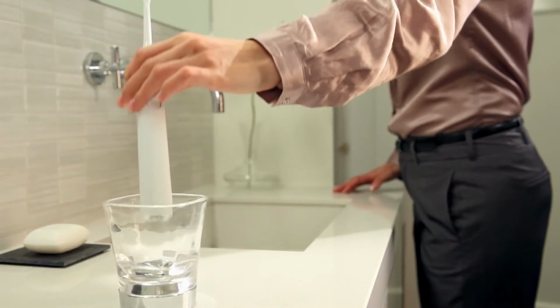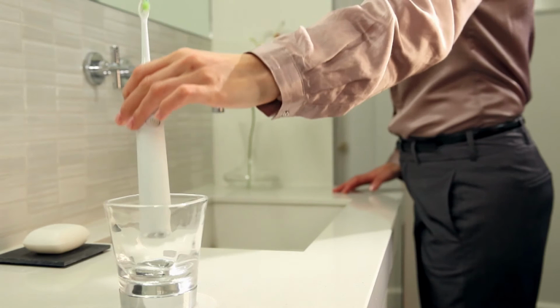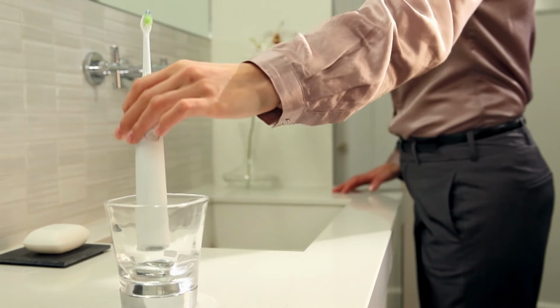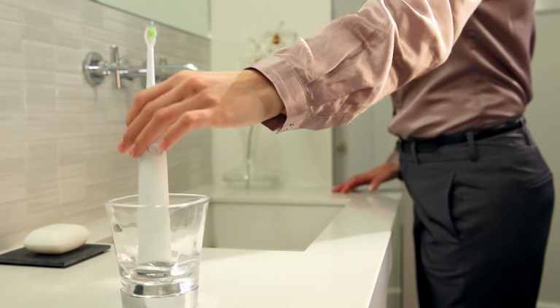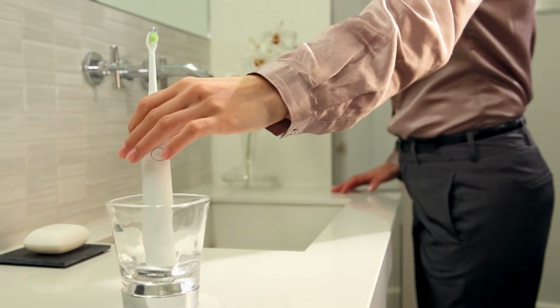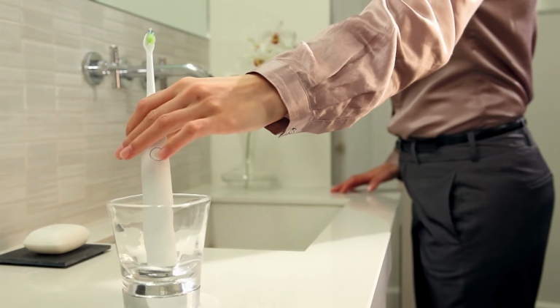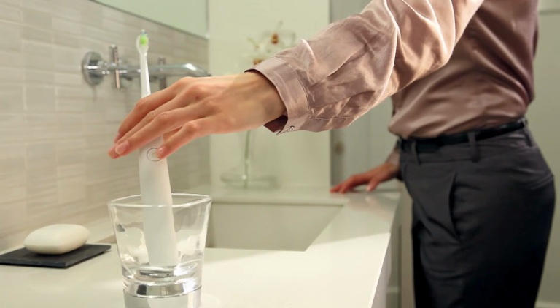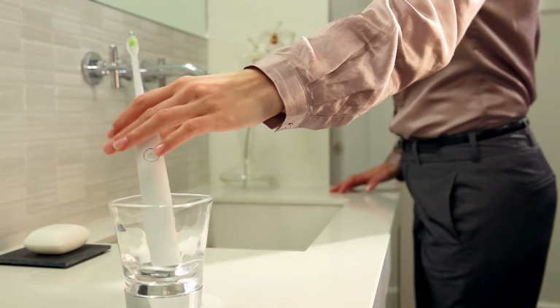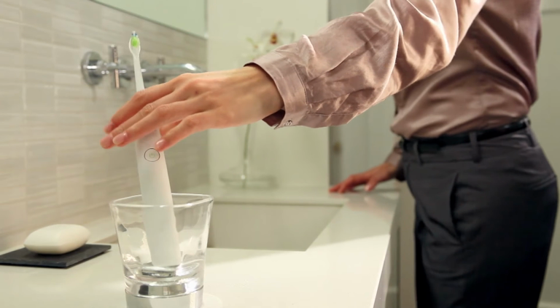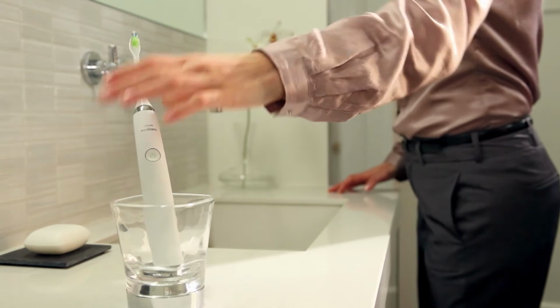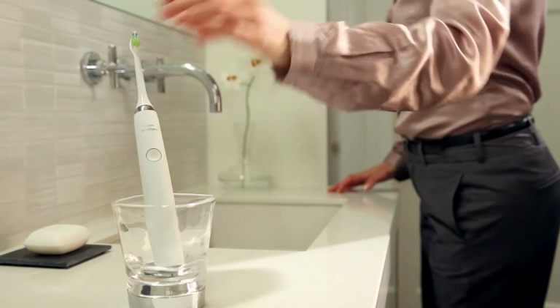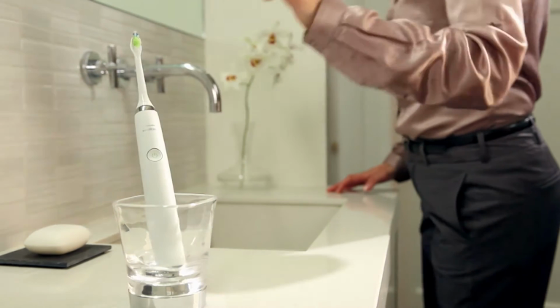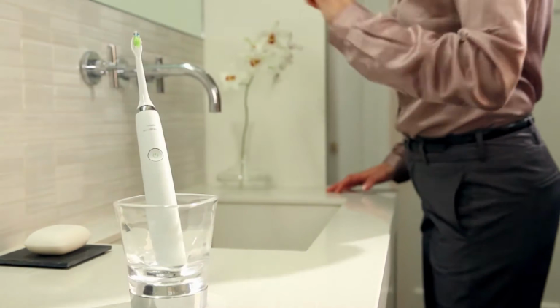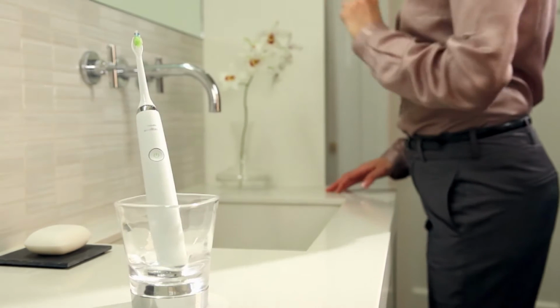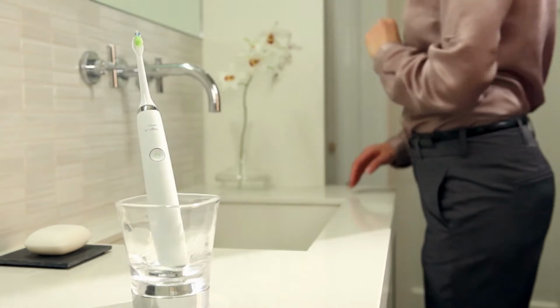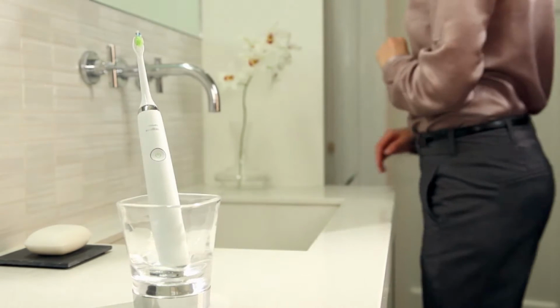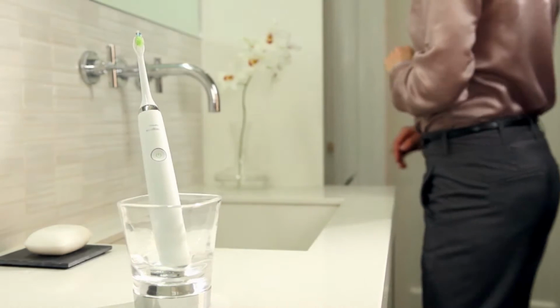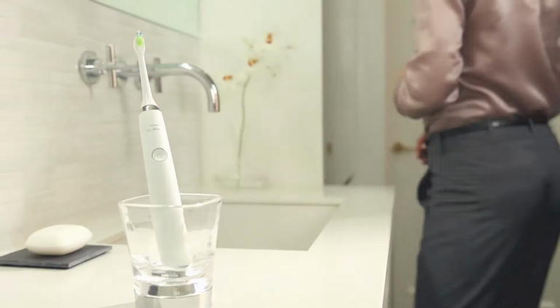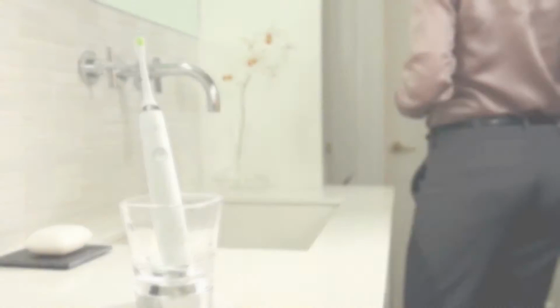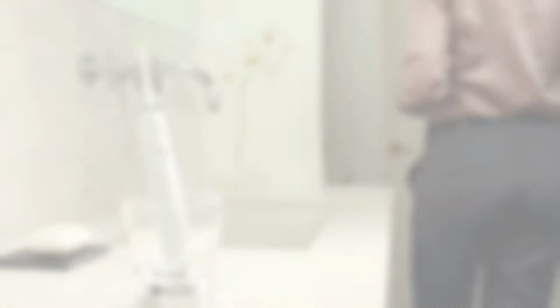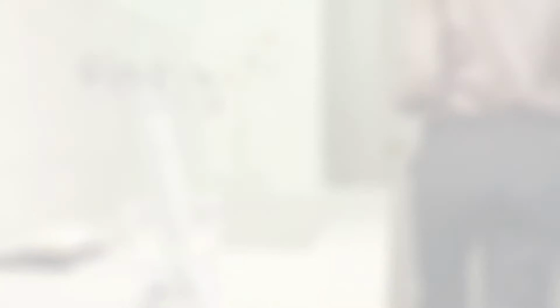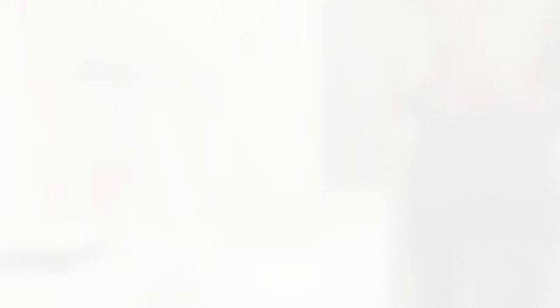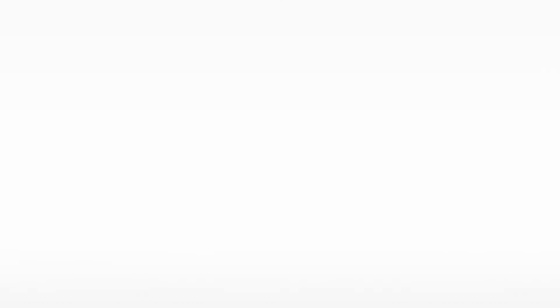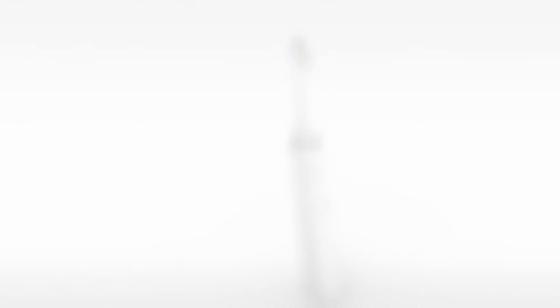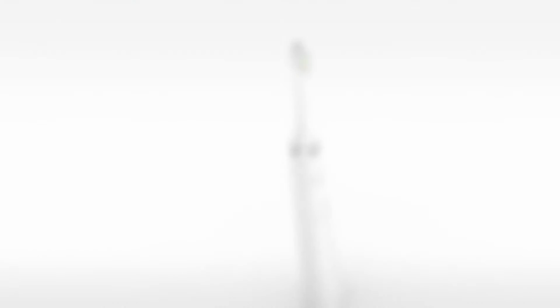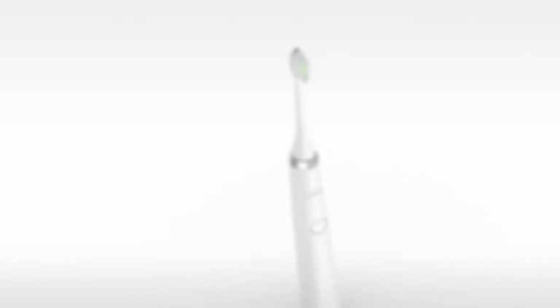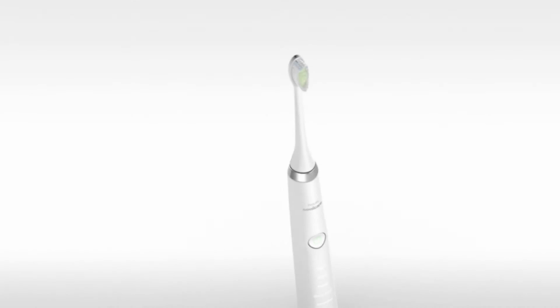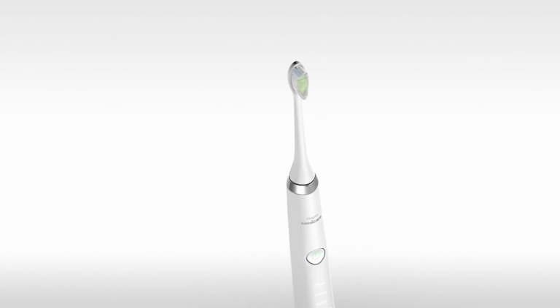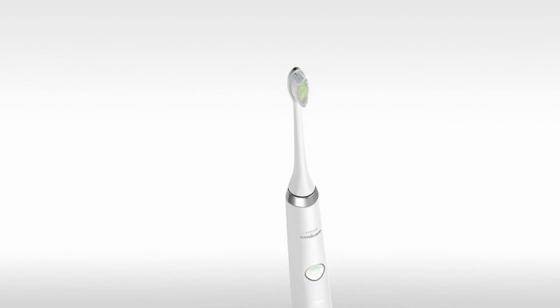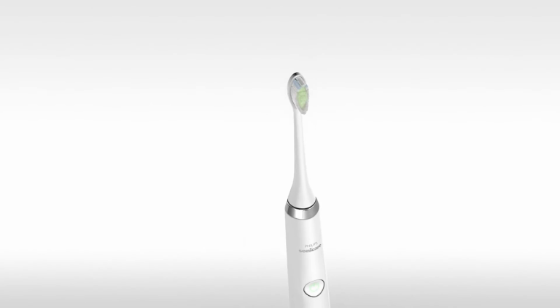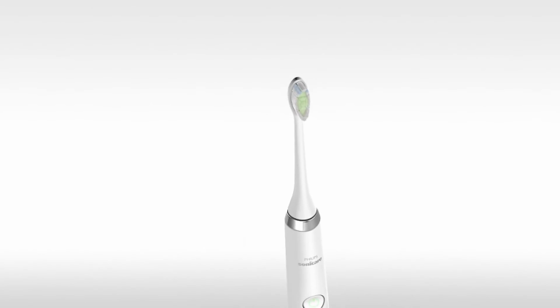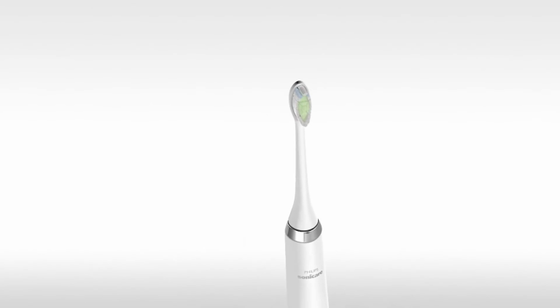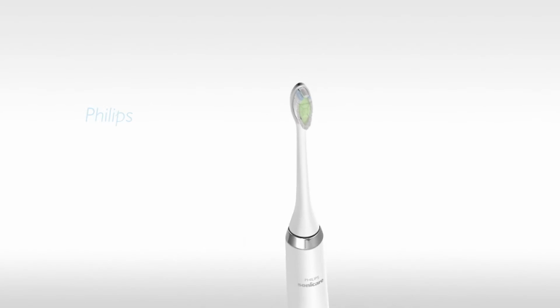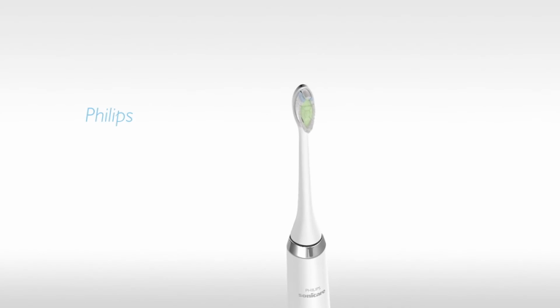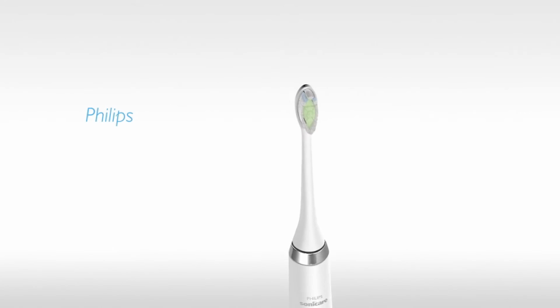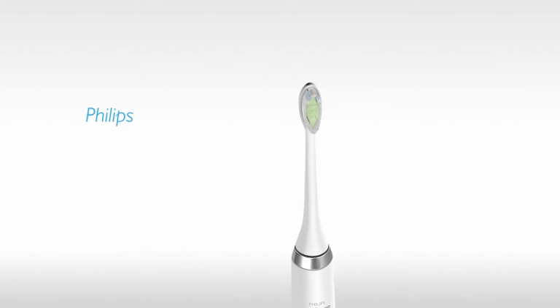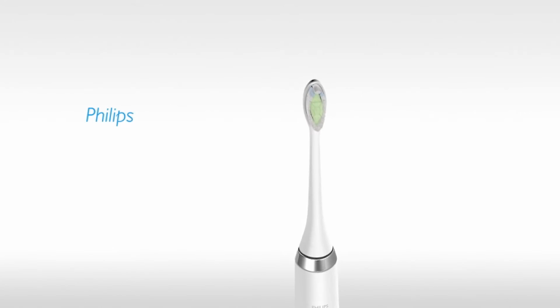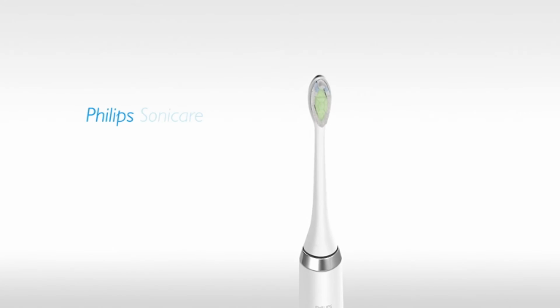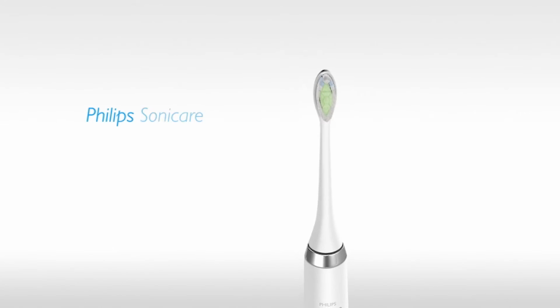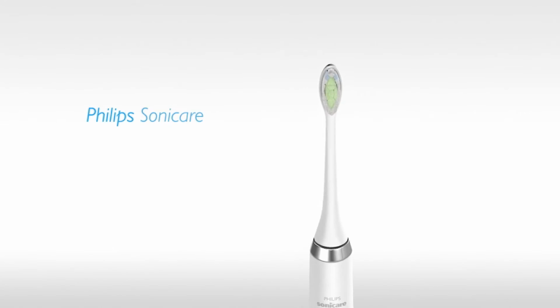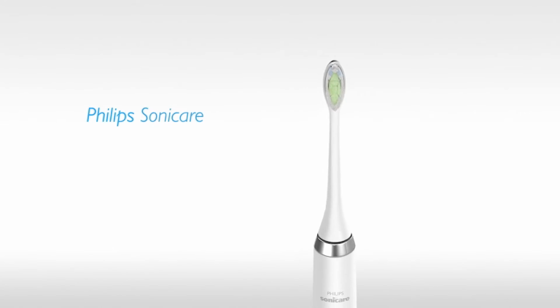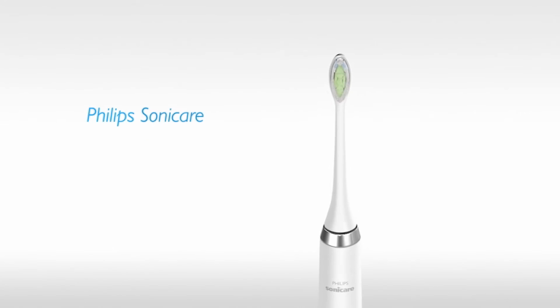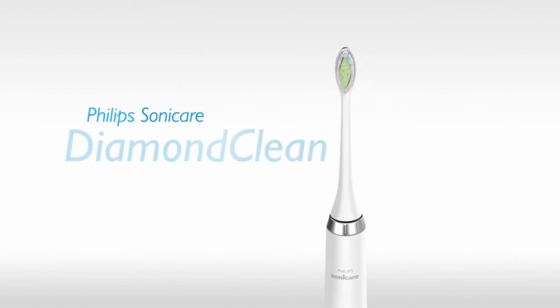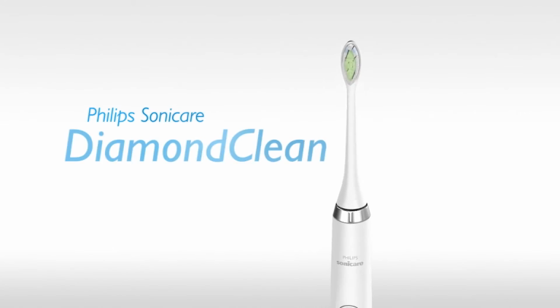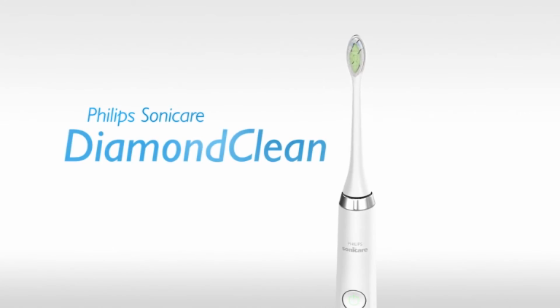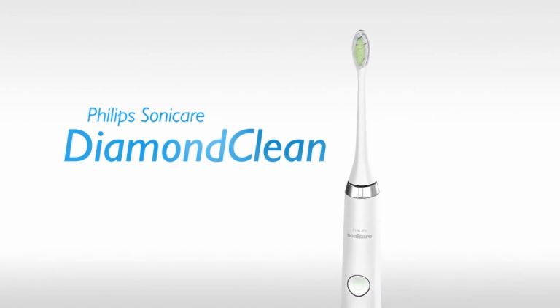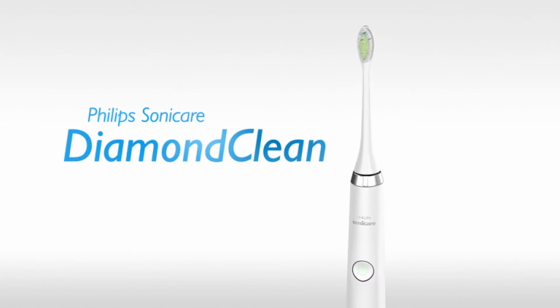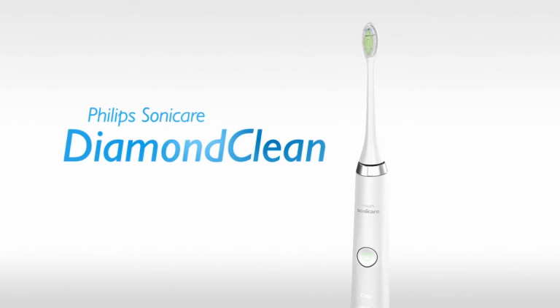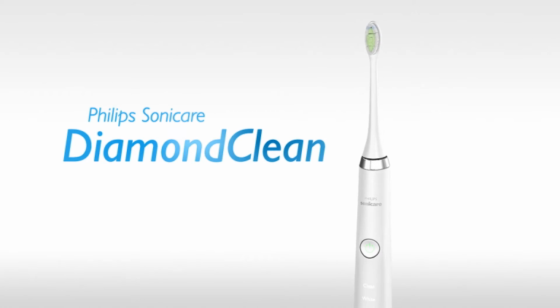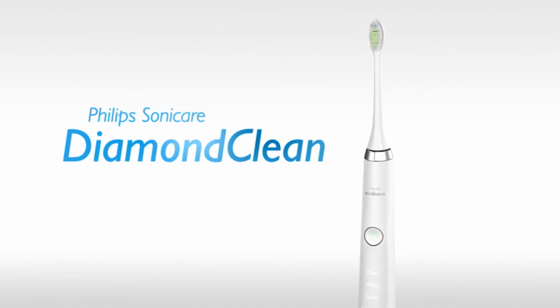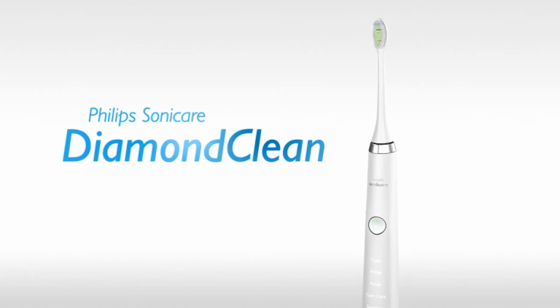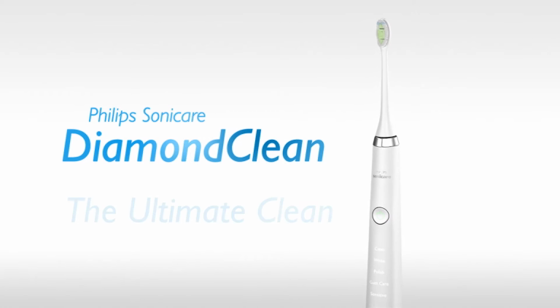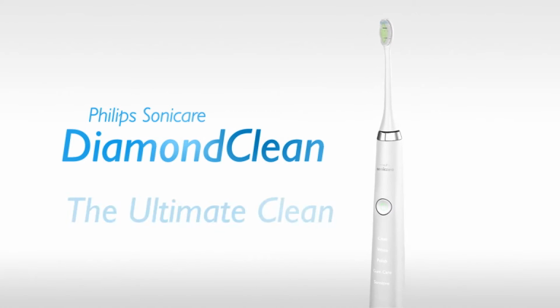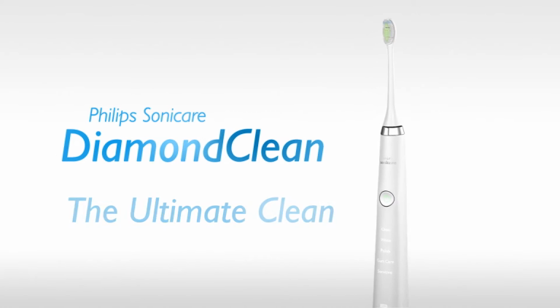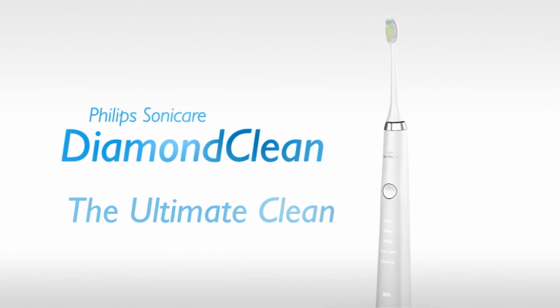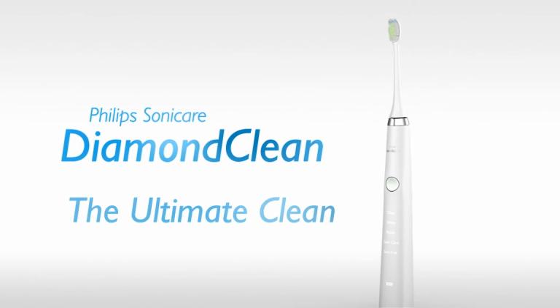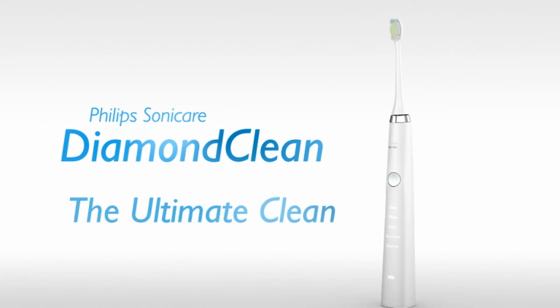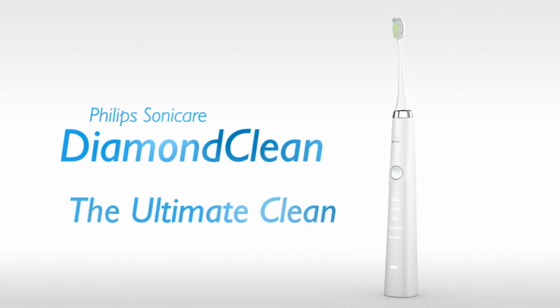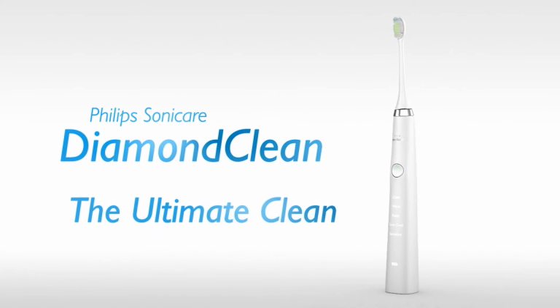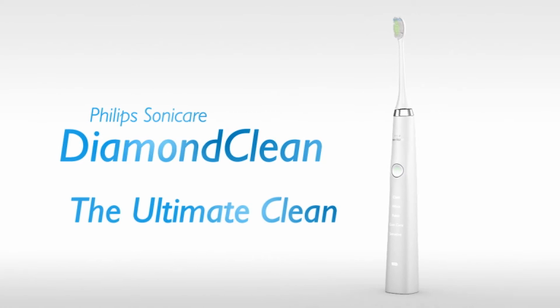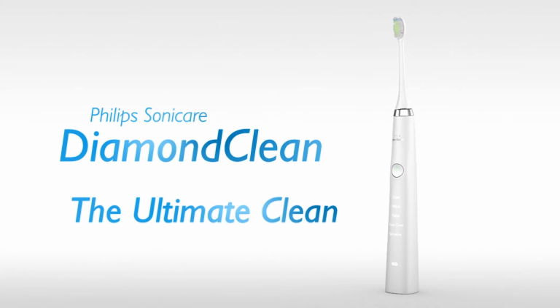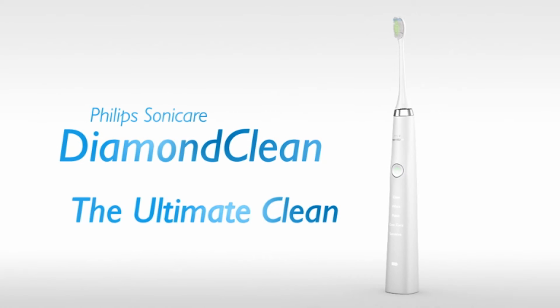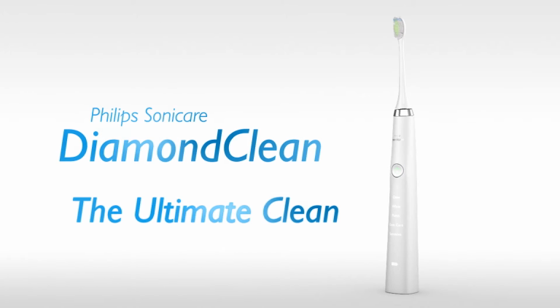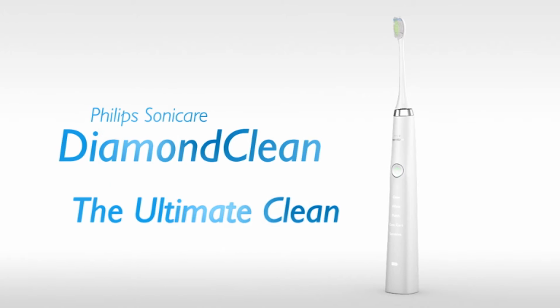Philips Sonicare introduces its best toothbrush to date: Philips Sonicare Diamond Clean — the ultimate clean.